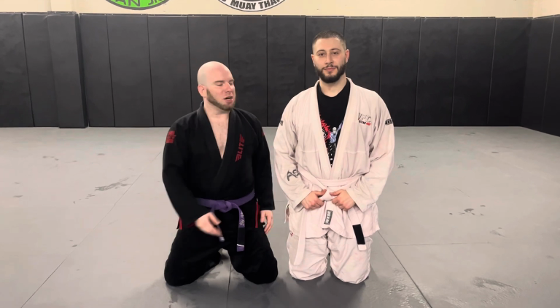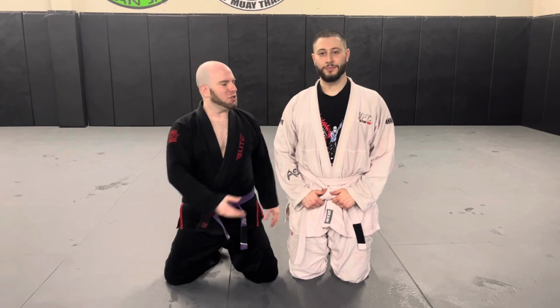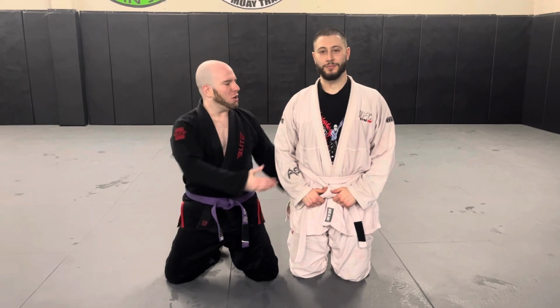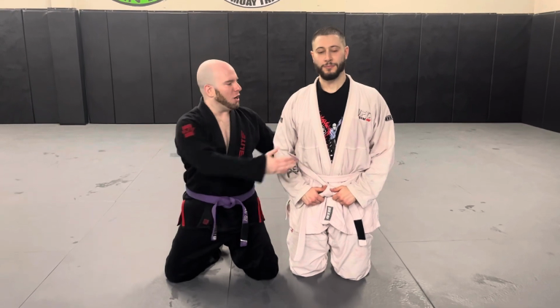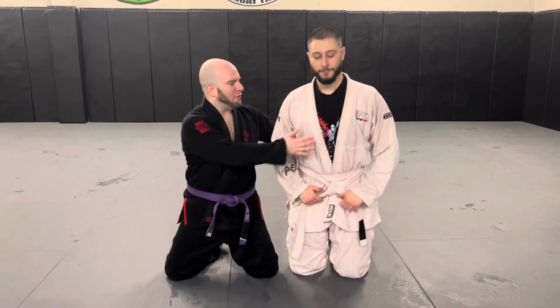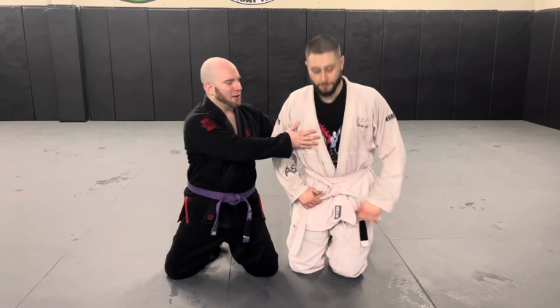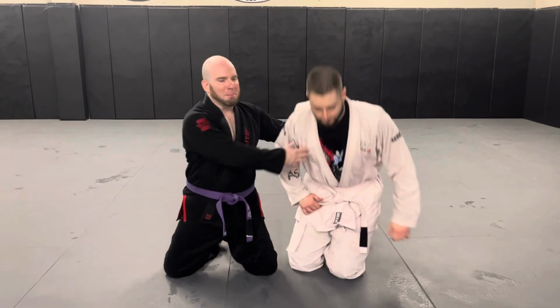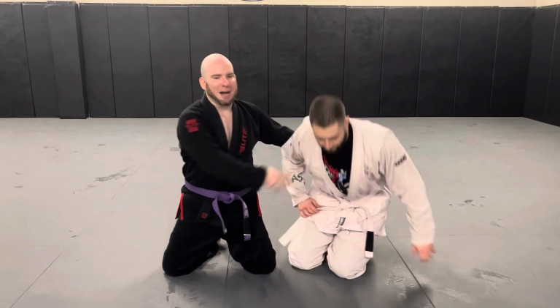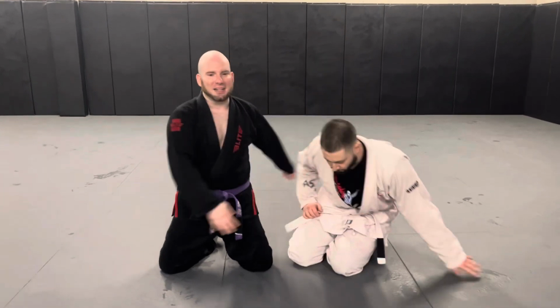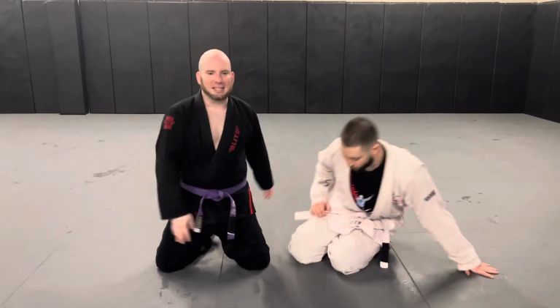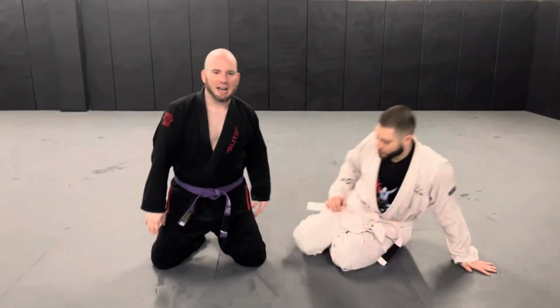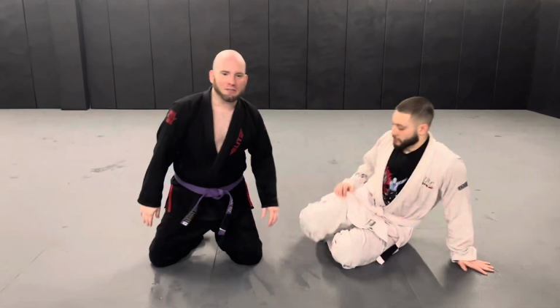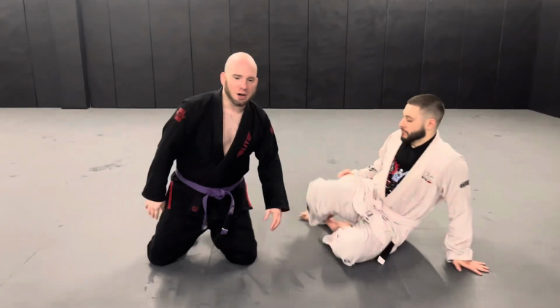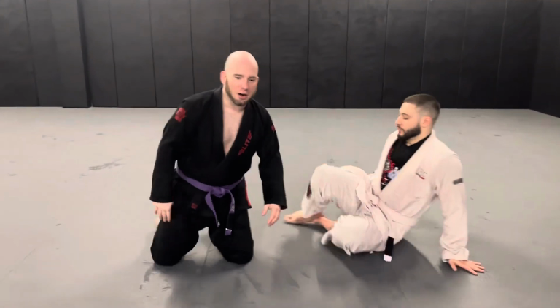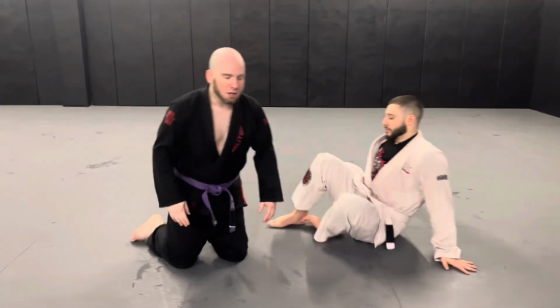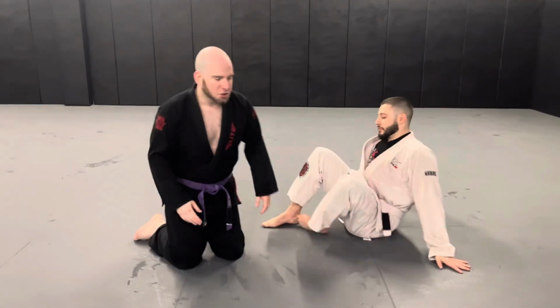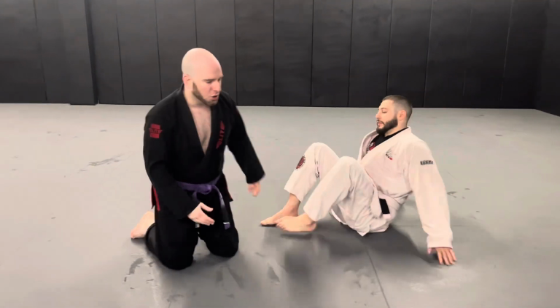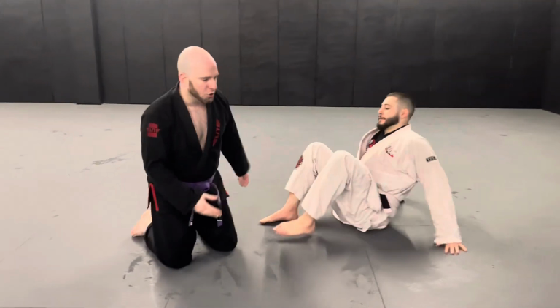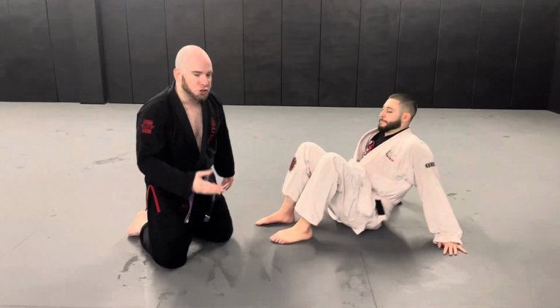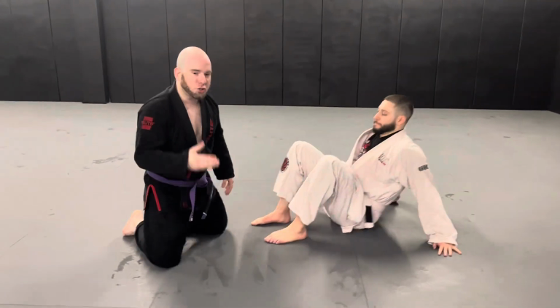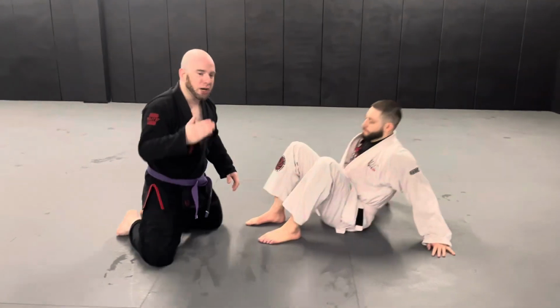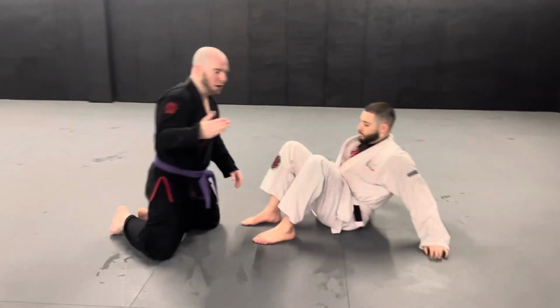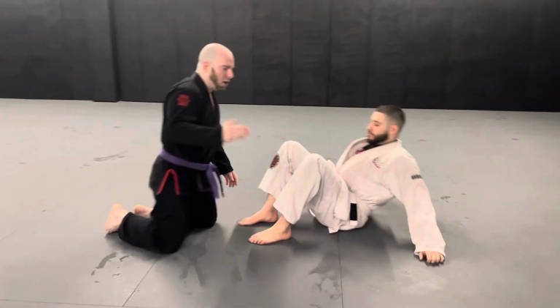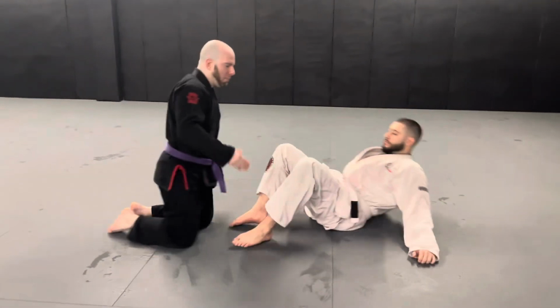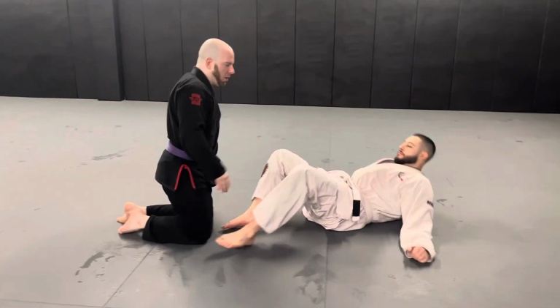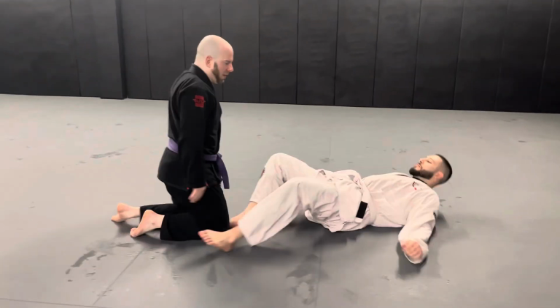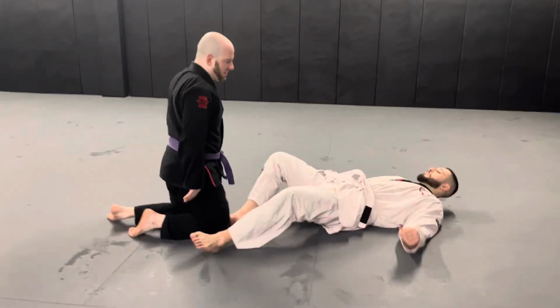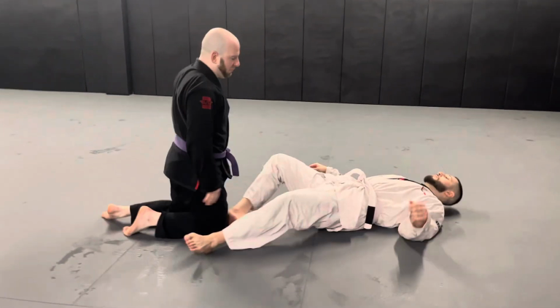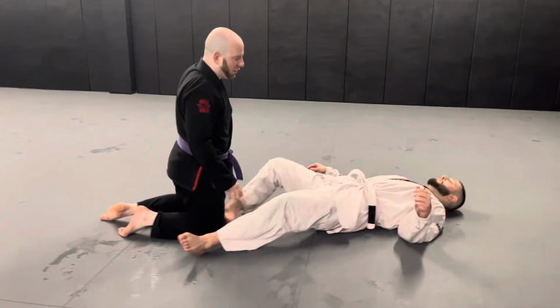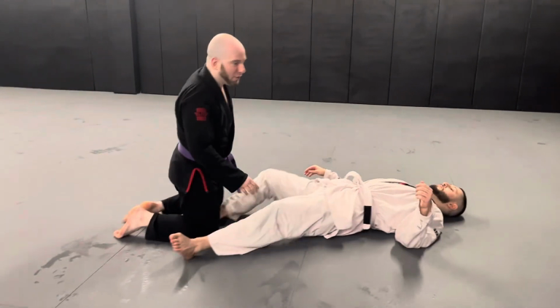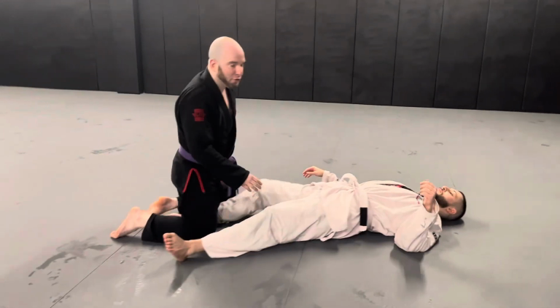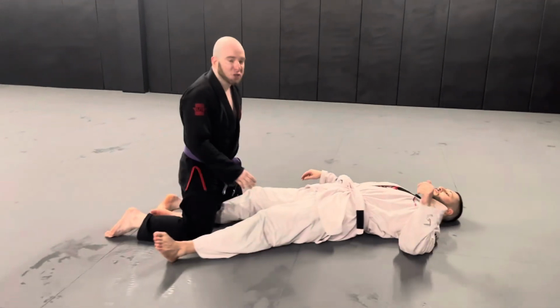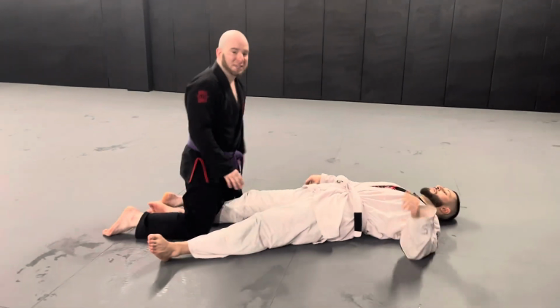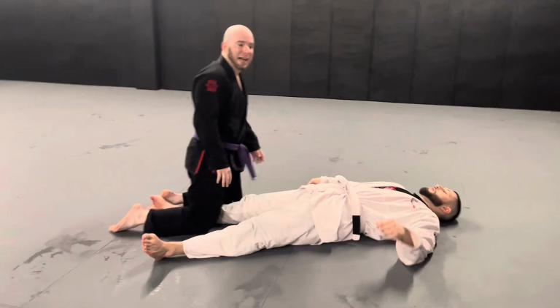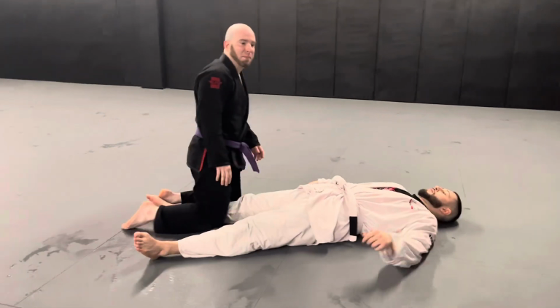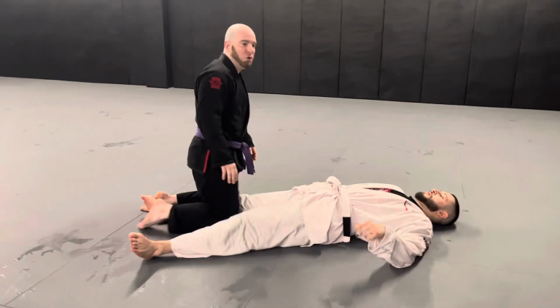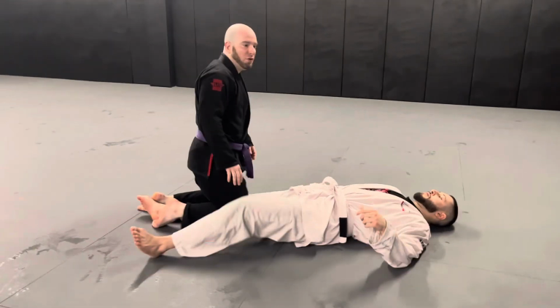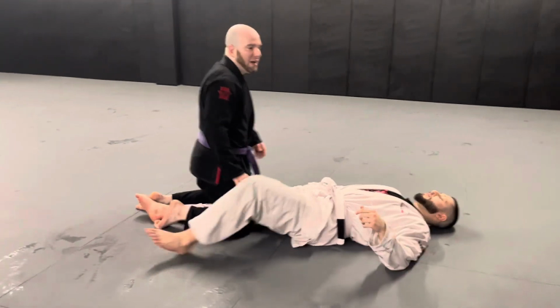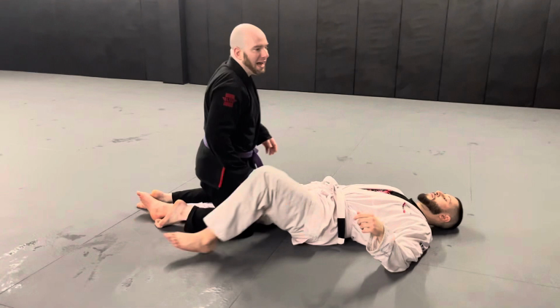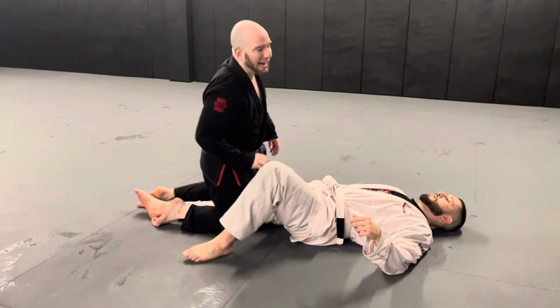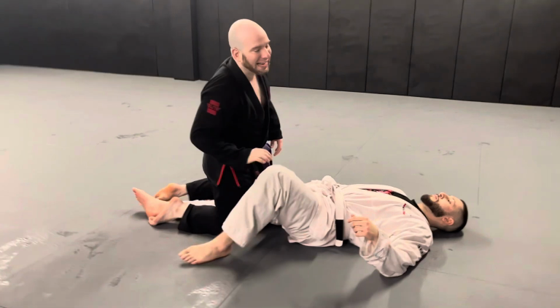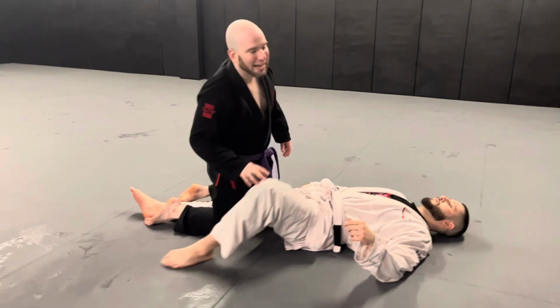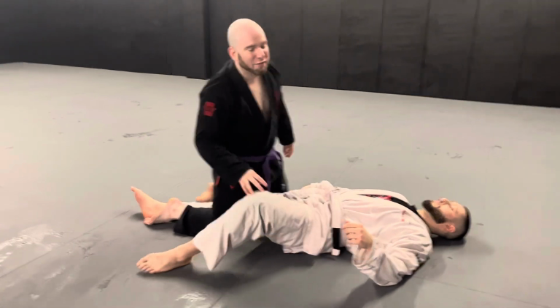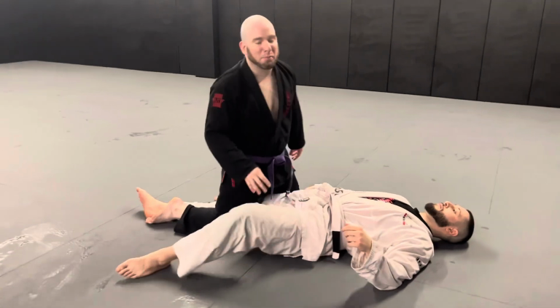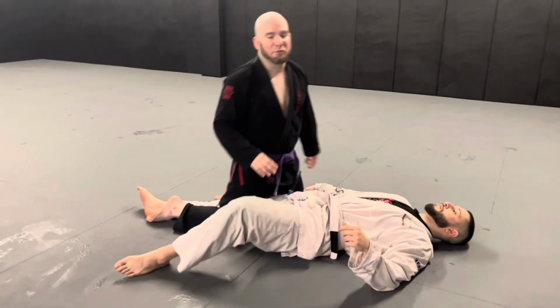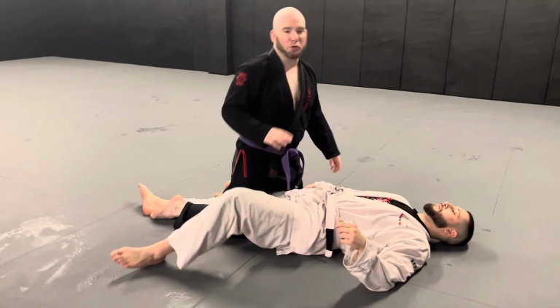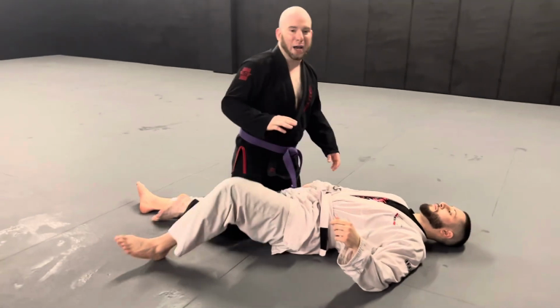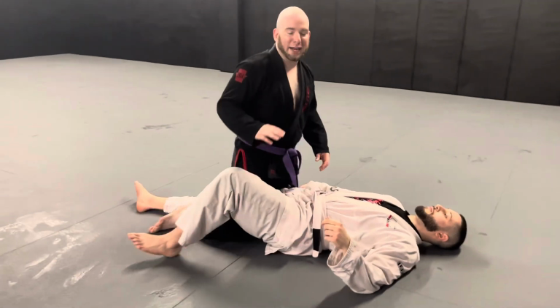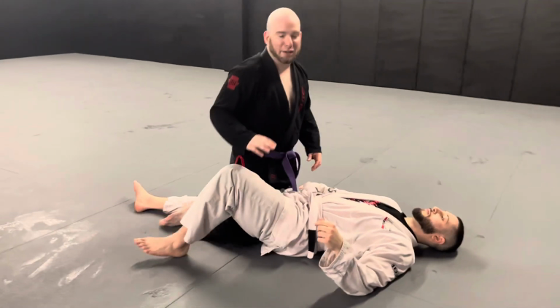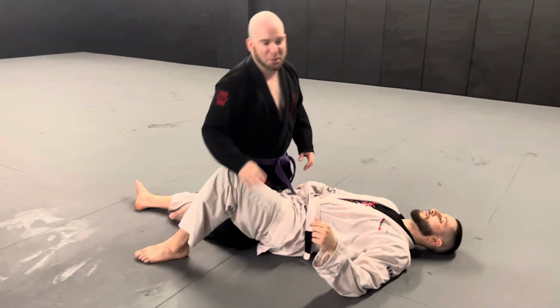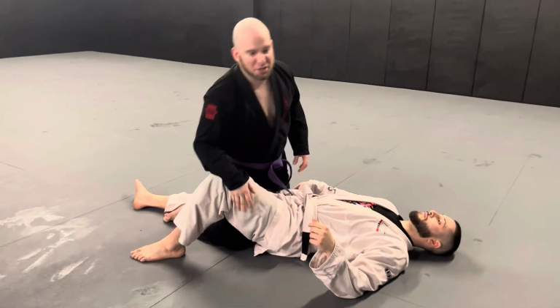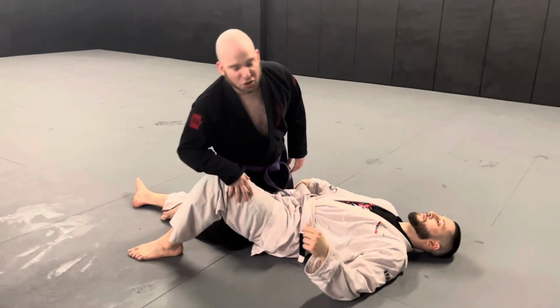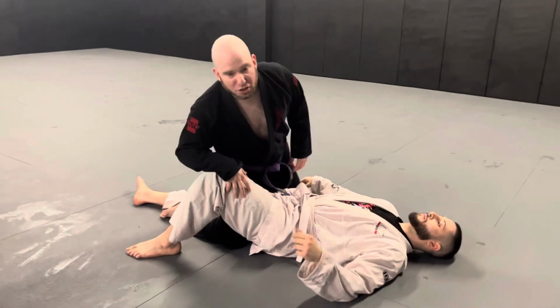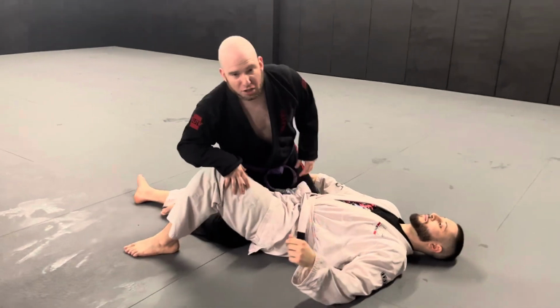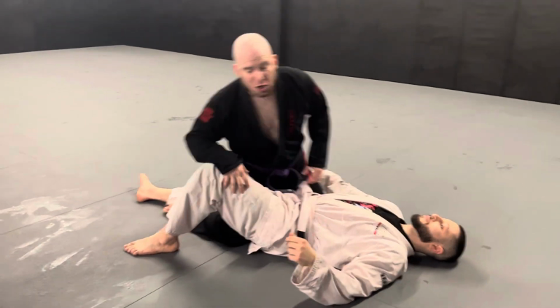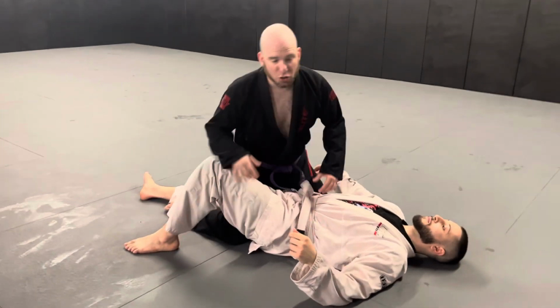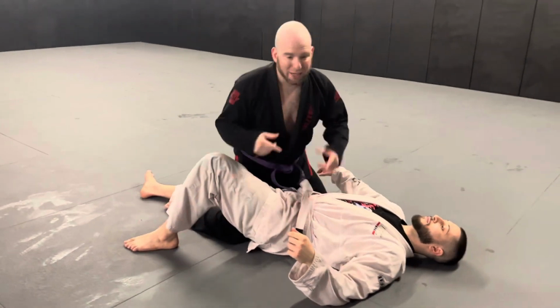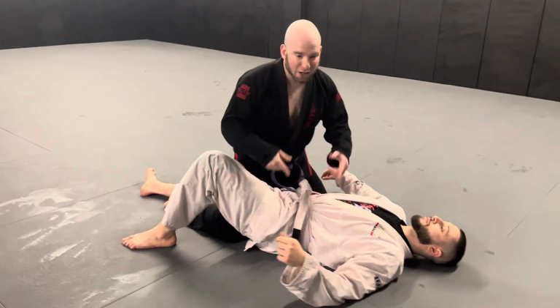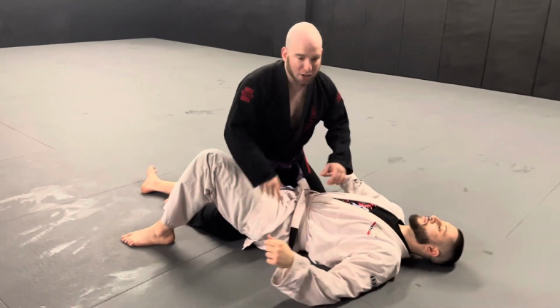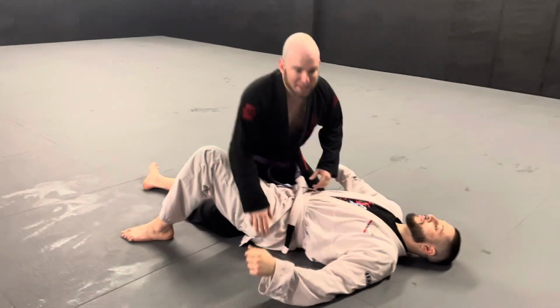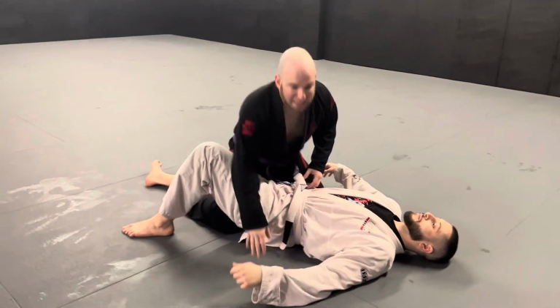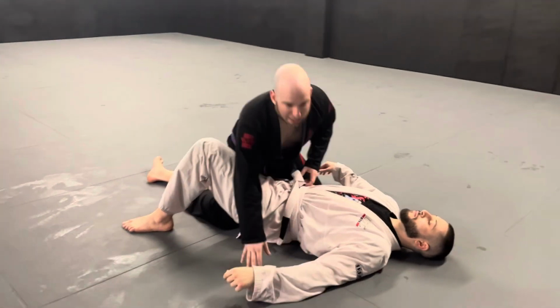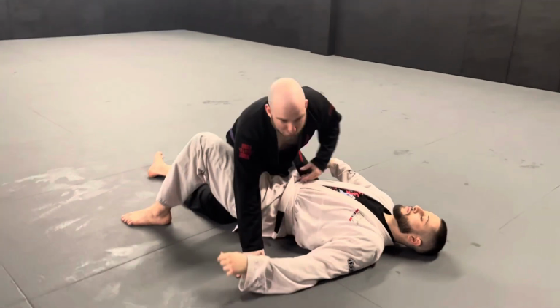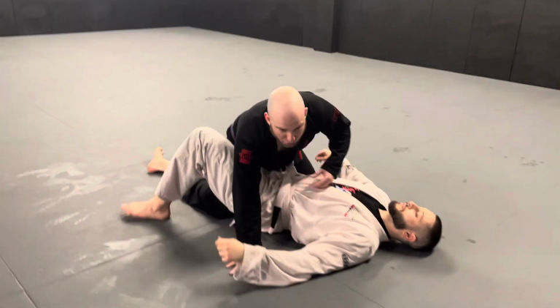I start off in Mati's half guard. The straight arm bar is a very versatile move — I can get it from a variety of positions, so here in his half guard,